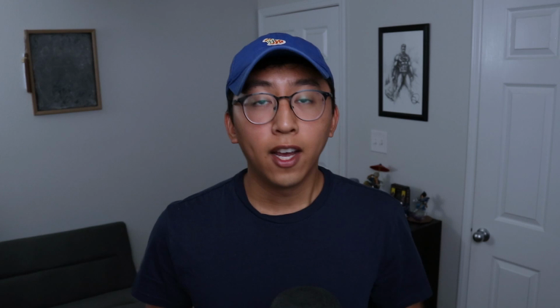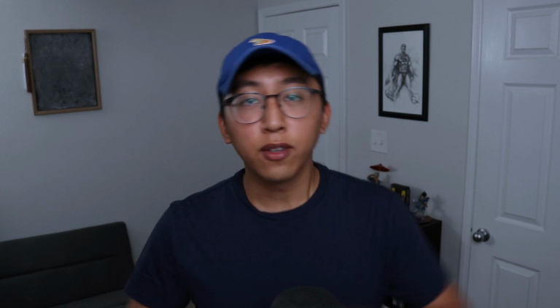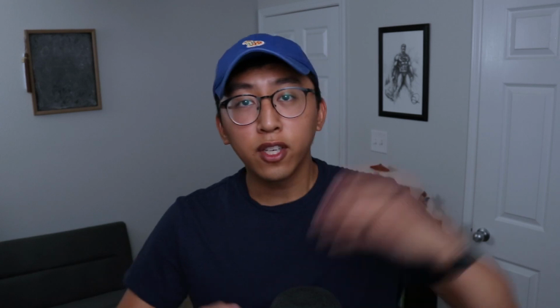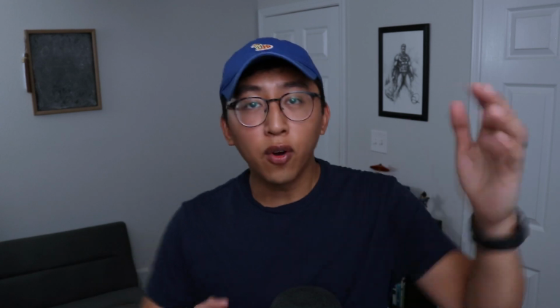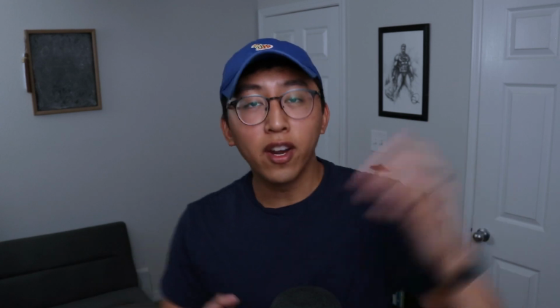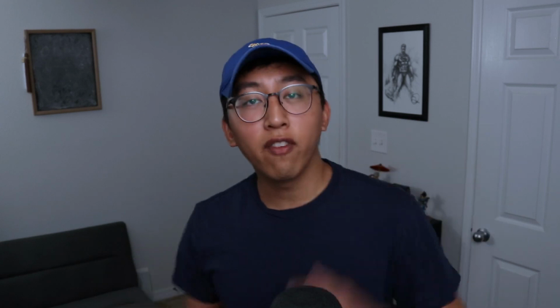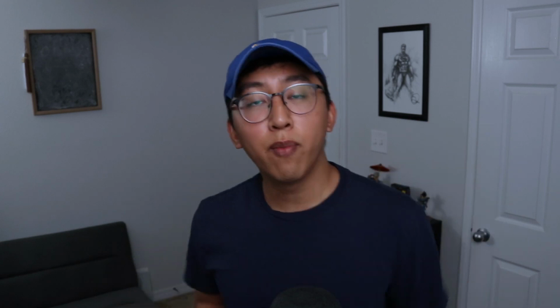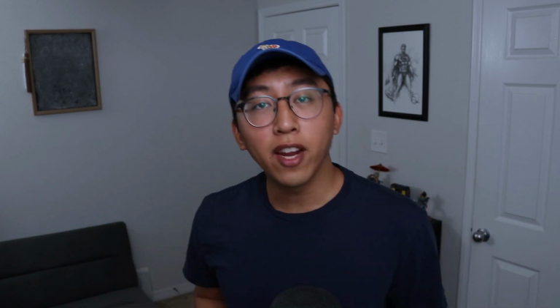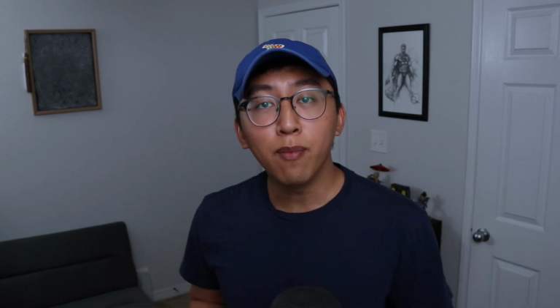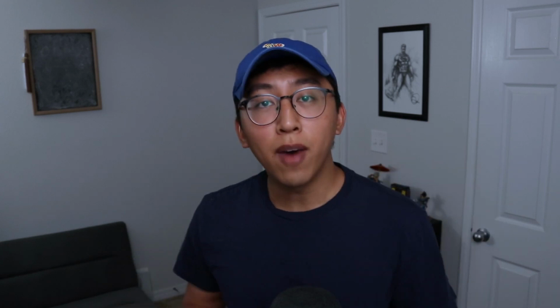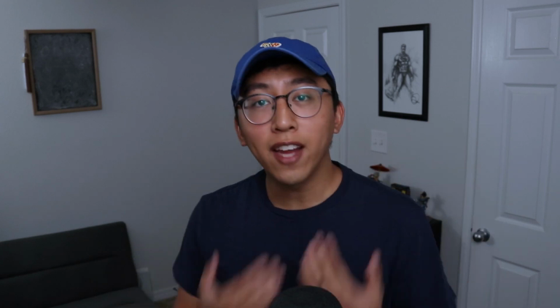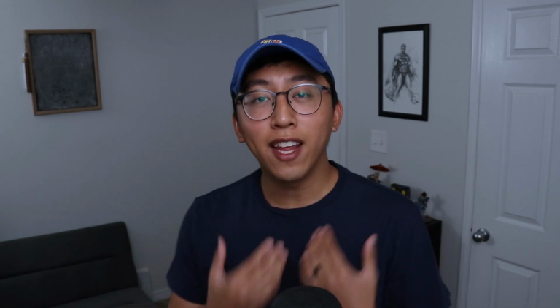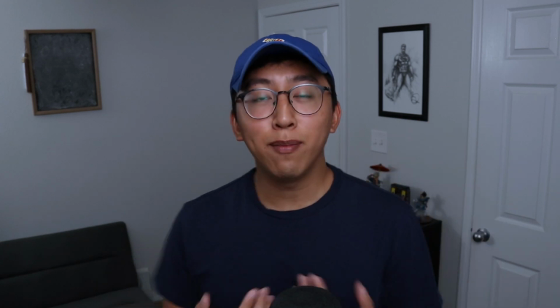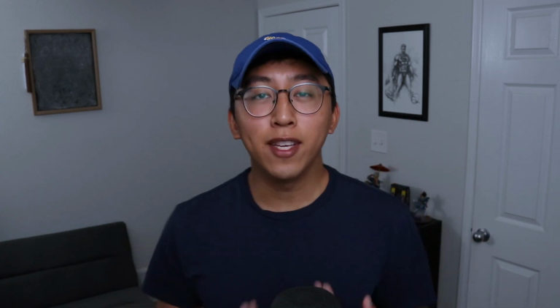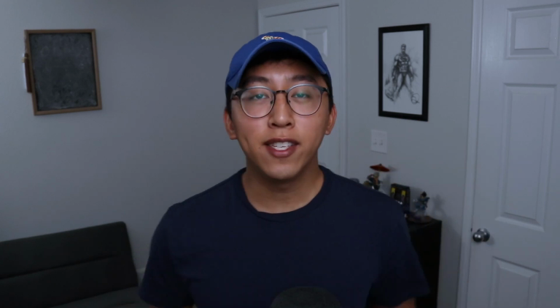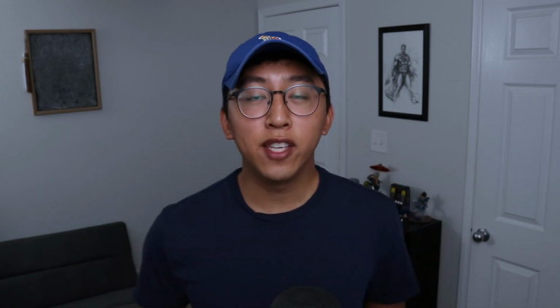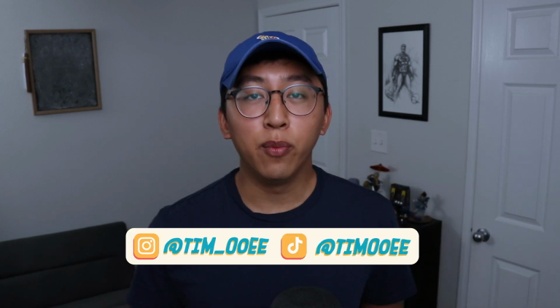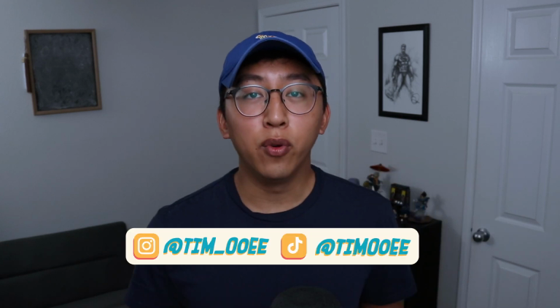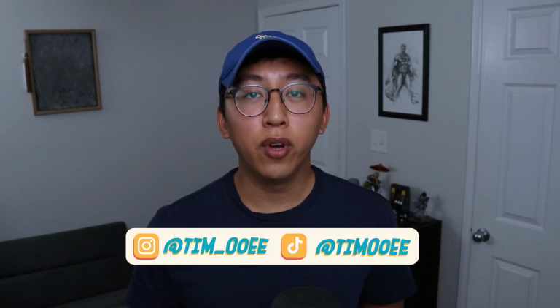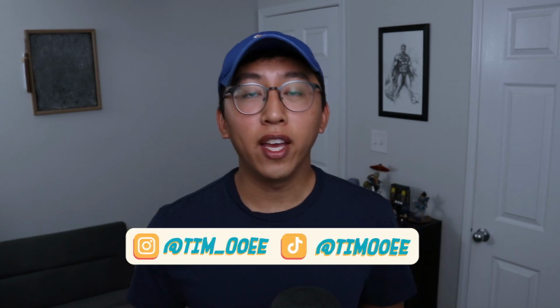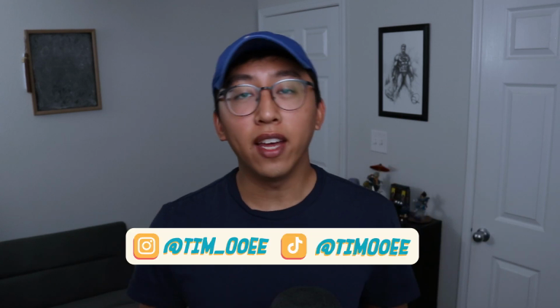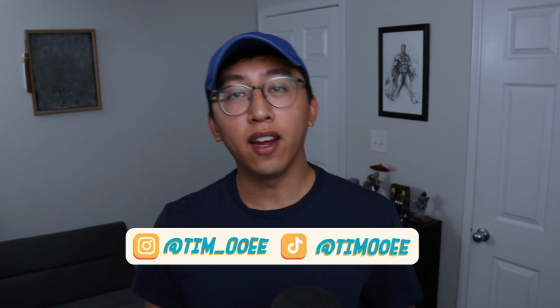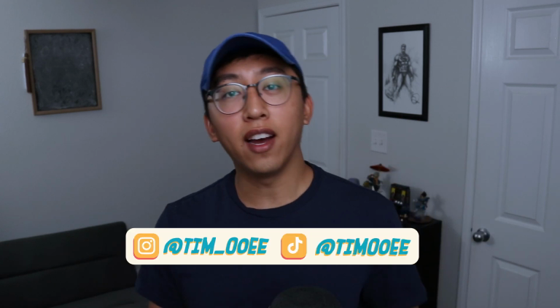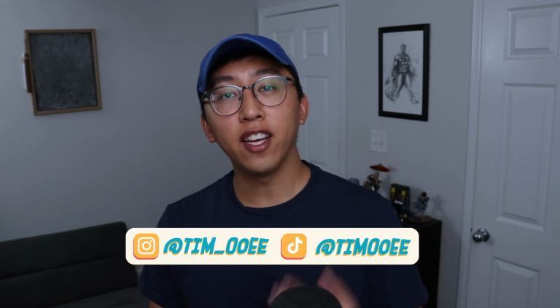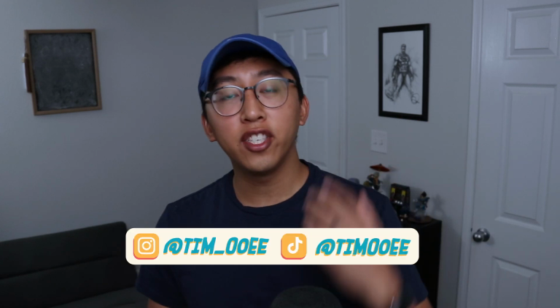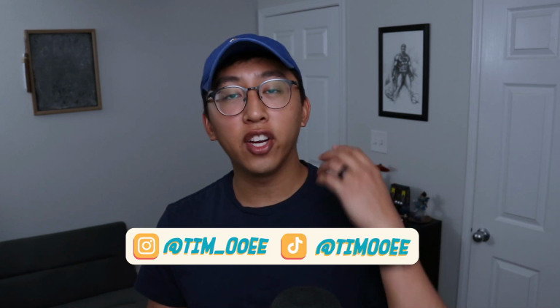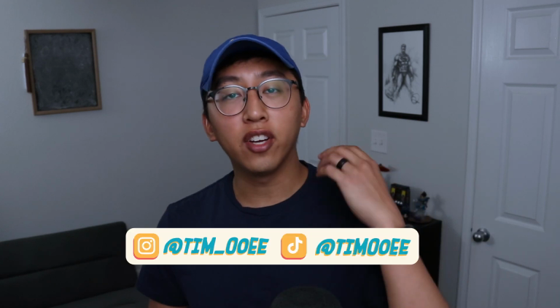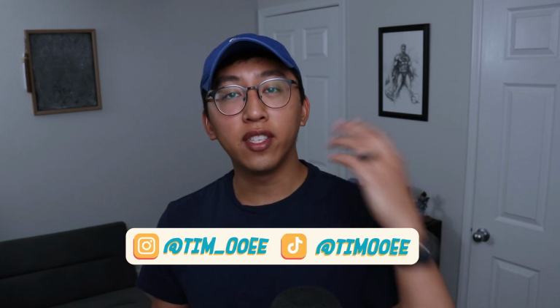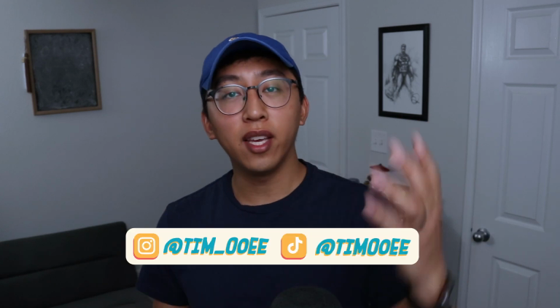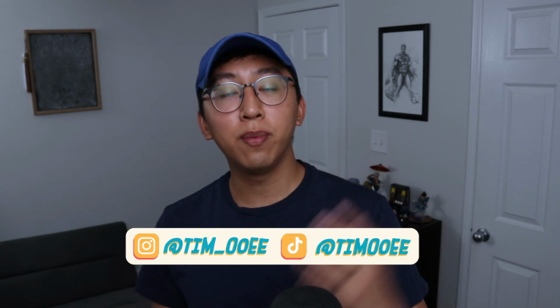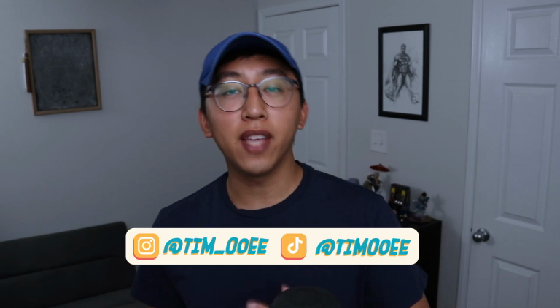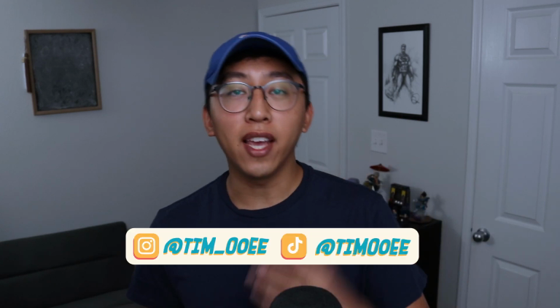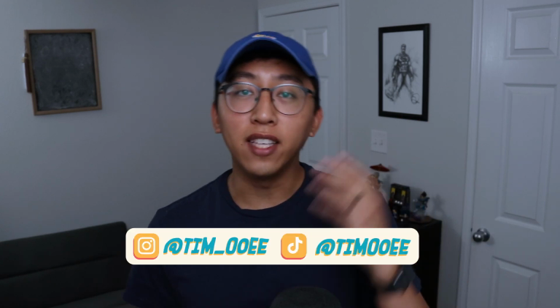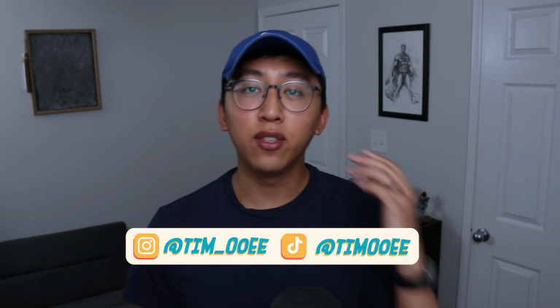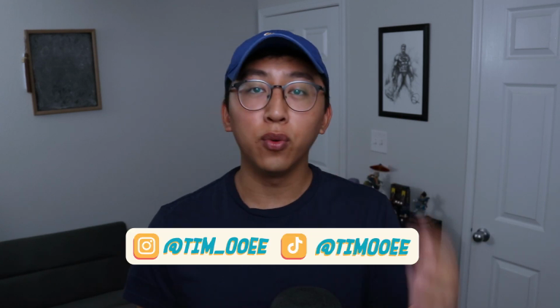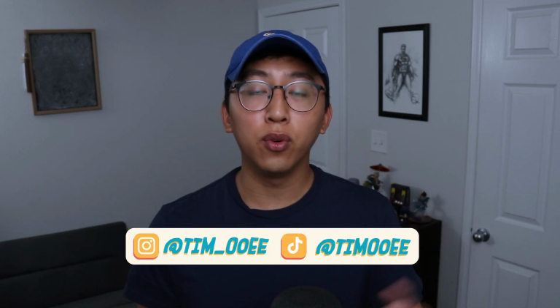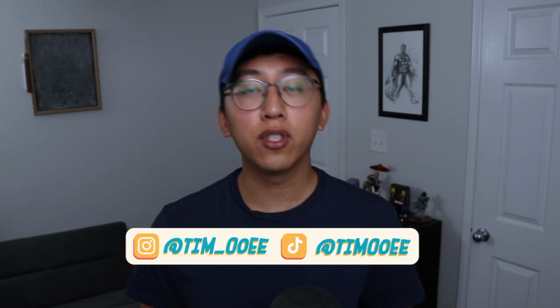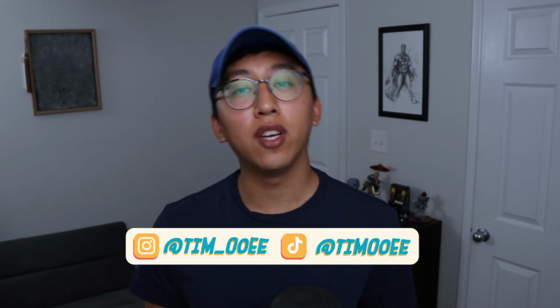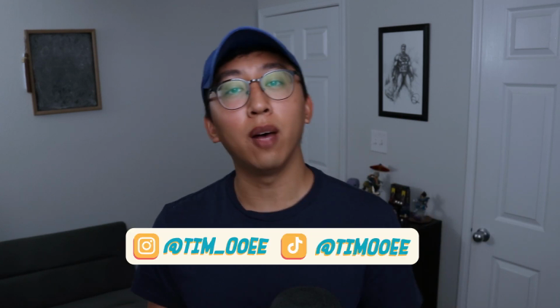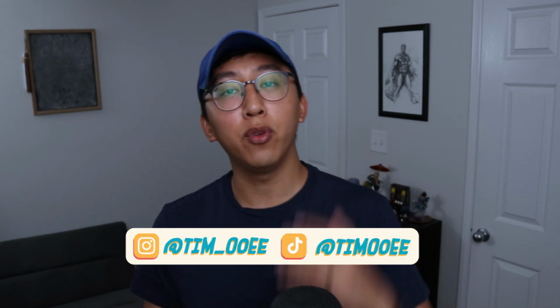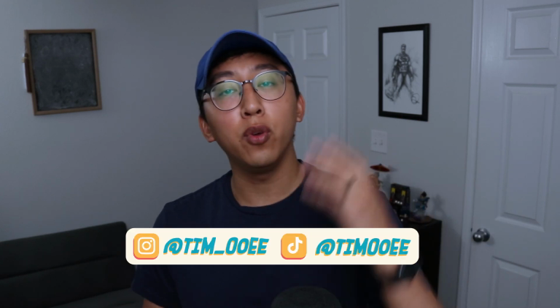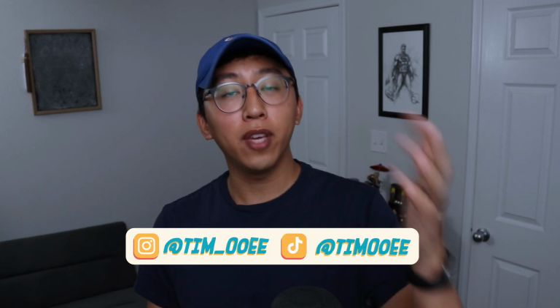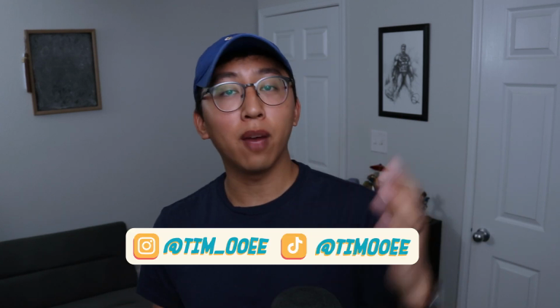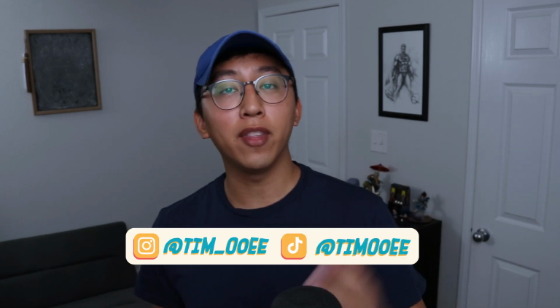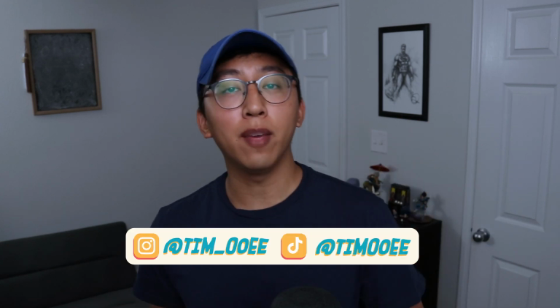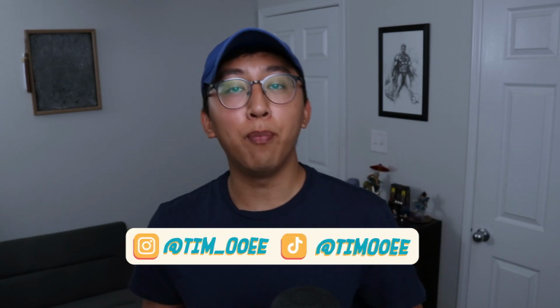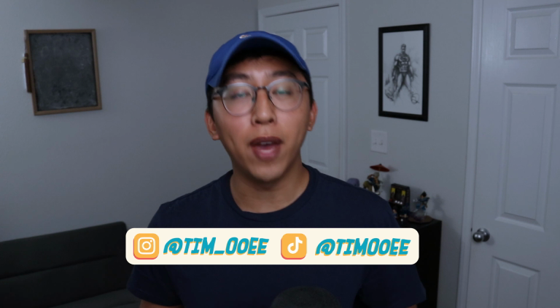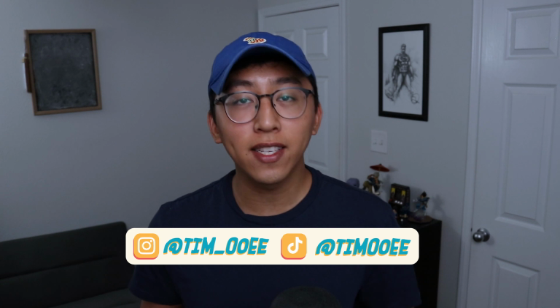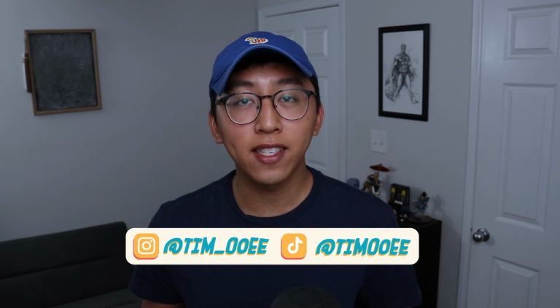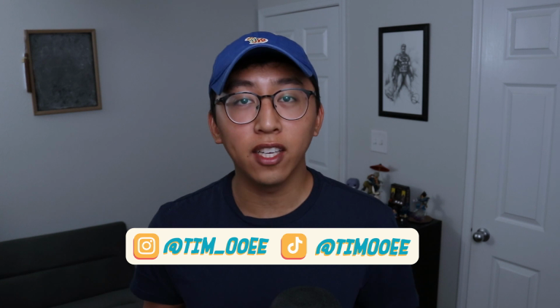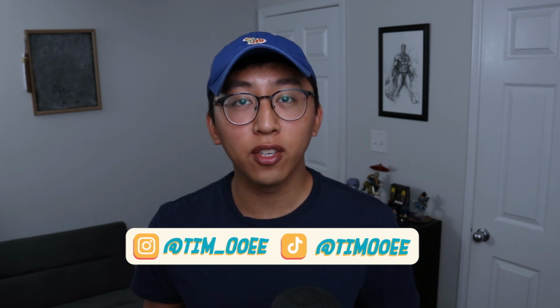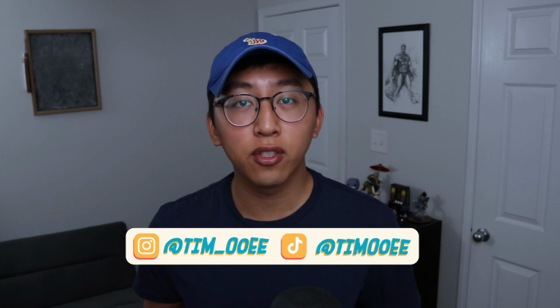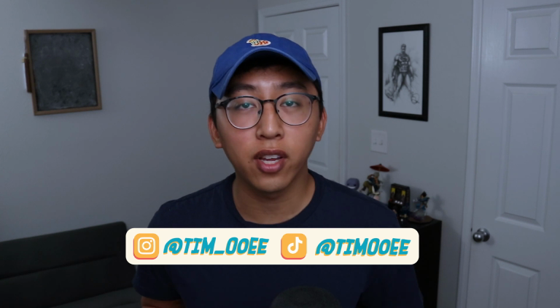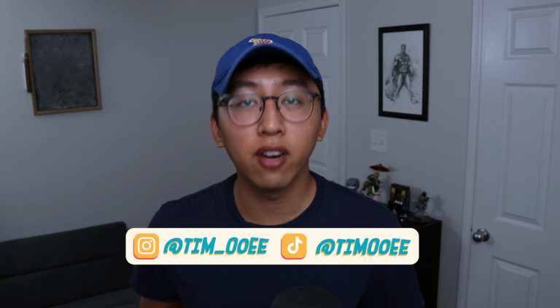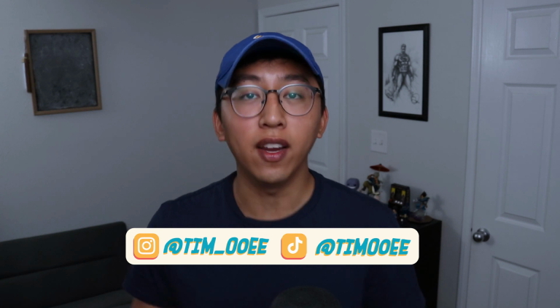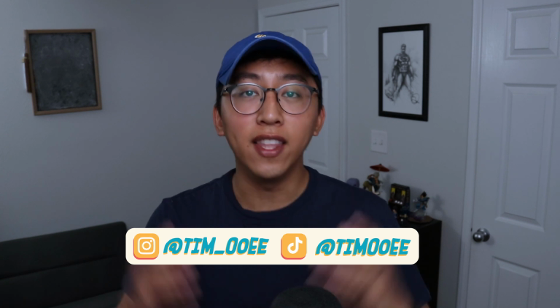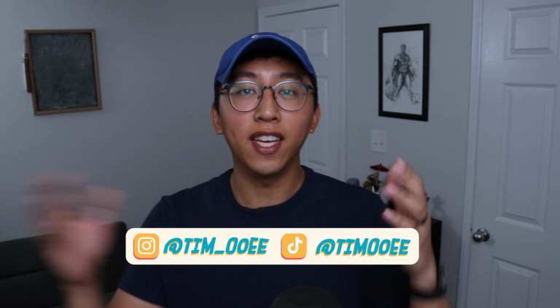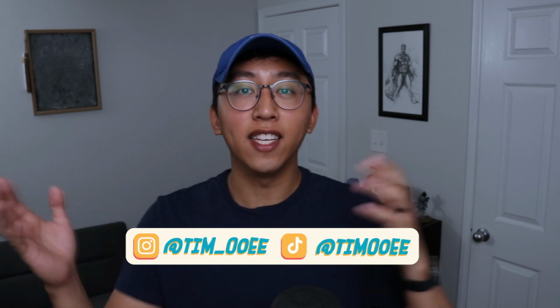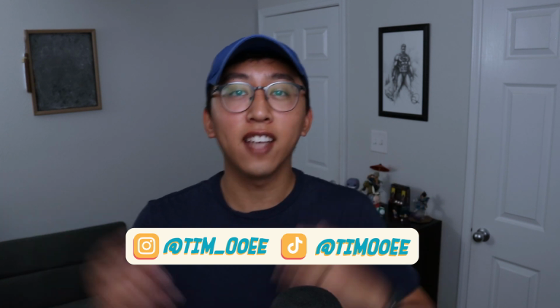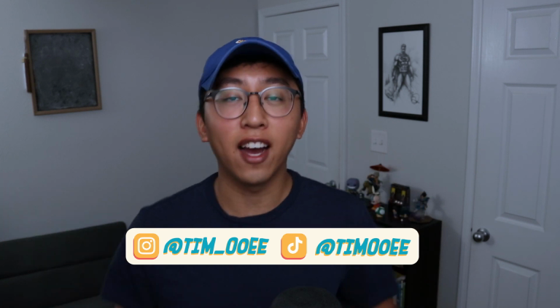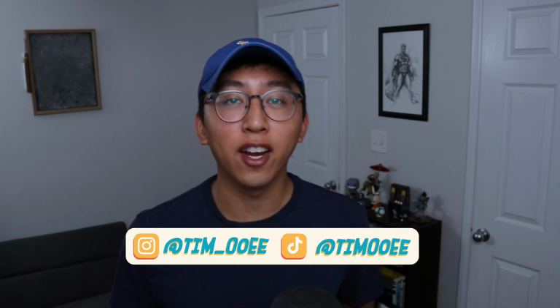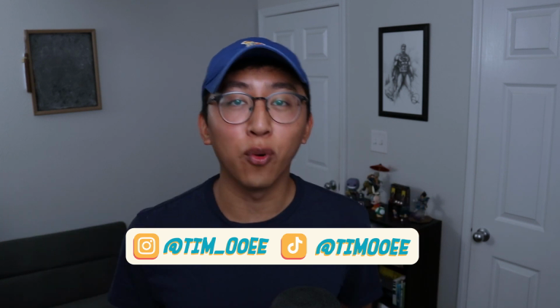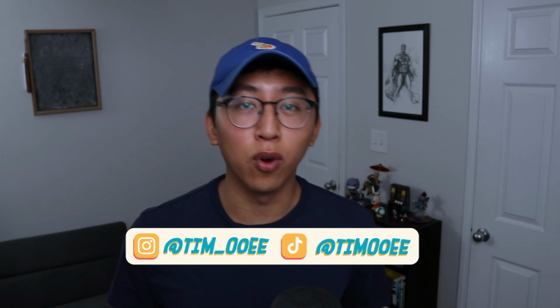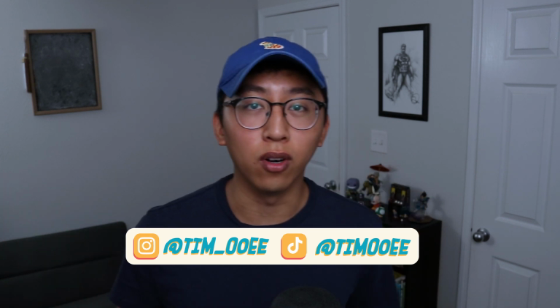How's it going everybody? My name is Timui and I share tips and tools to help you become the best illustrator in the entire world.